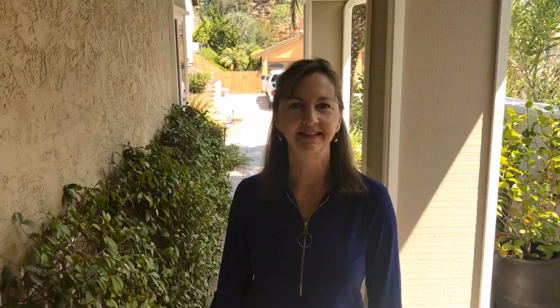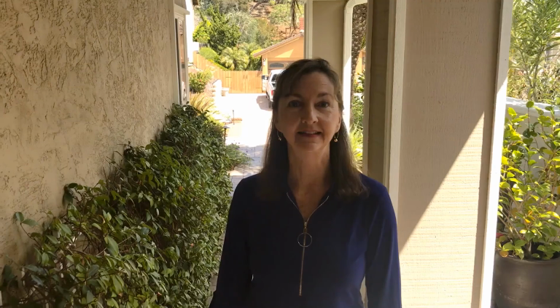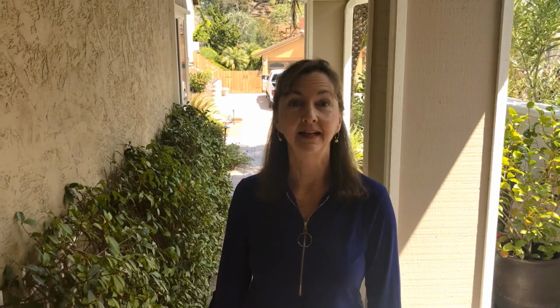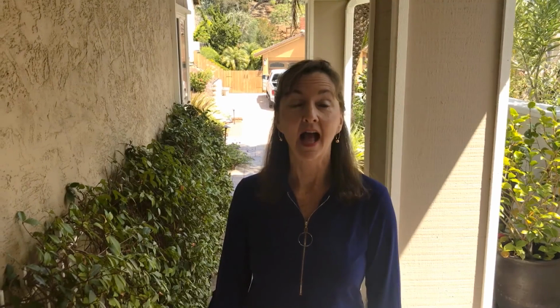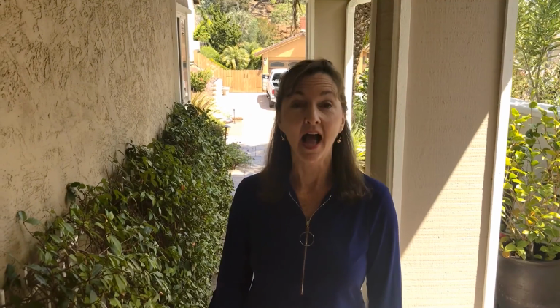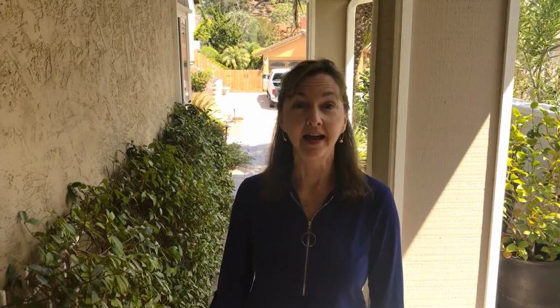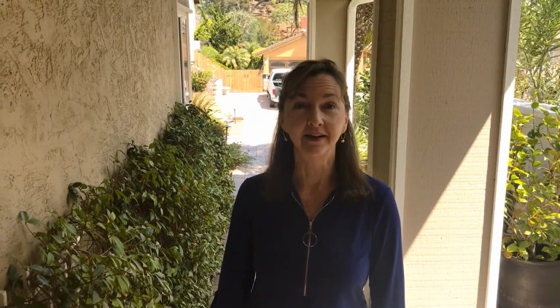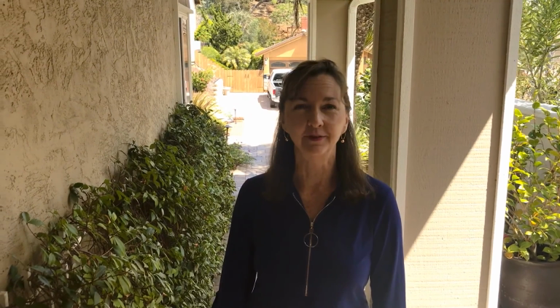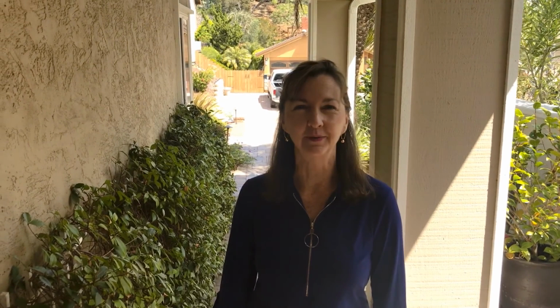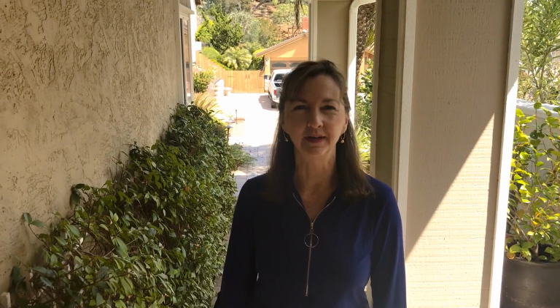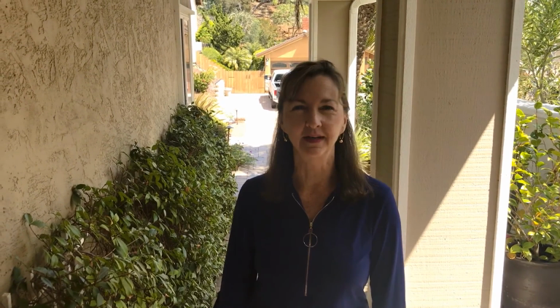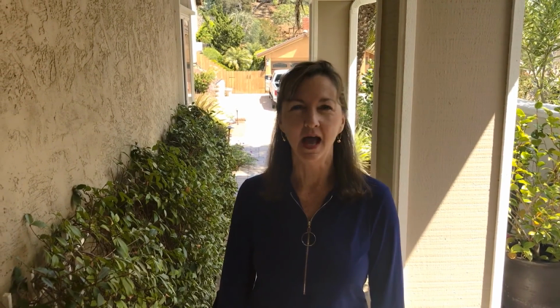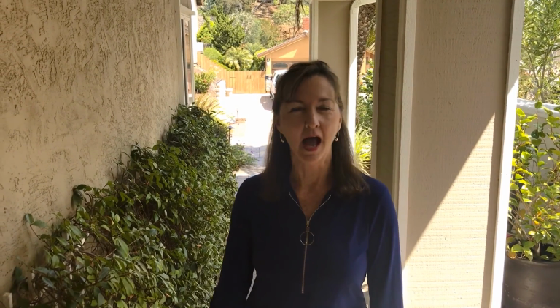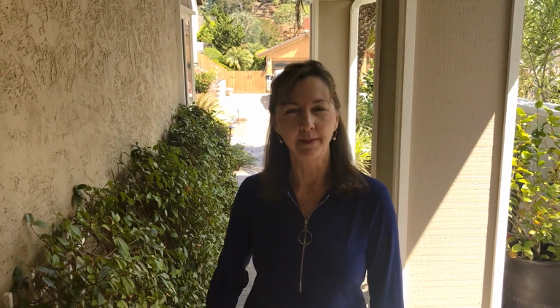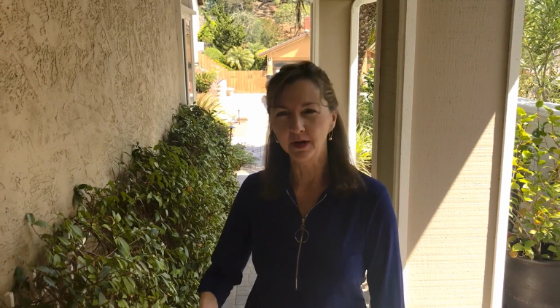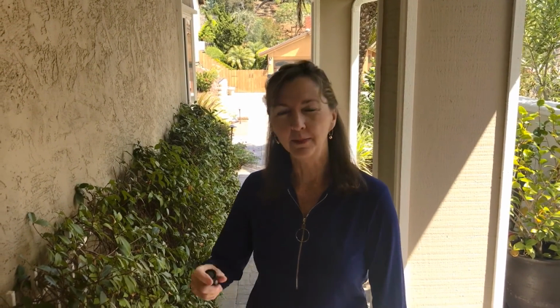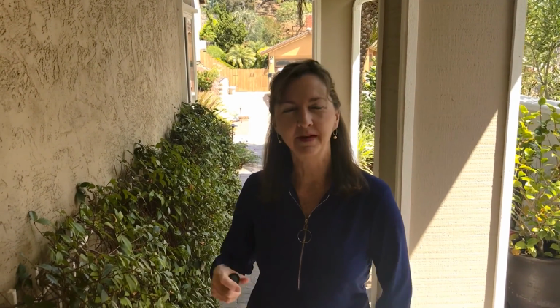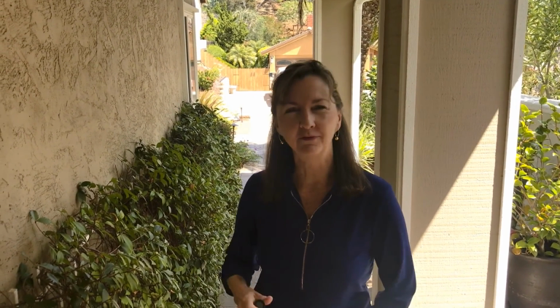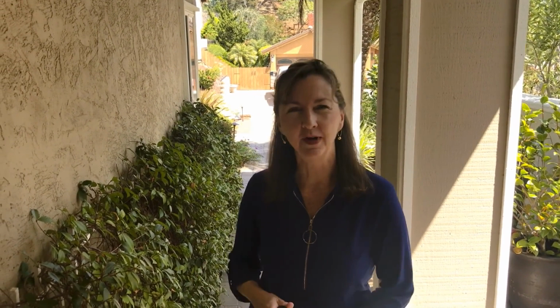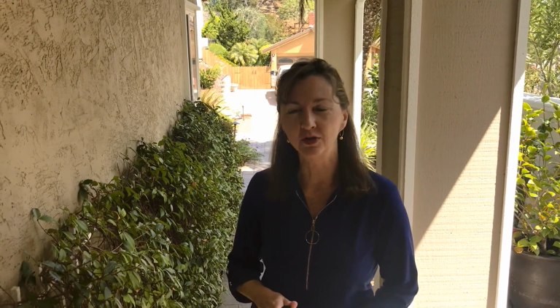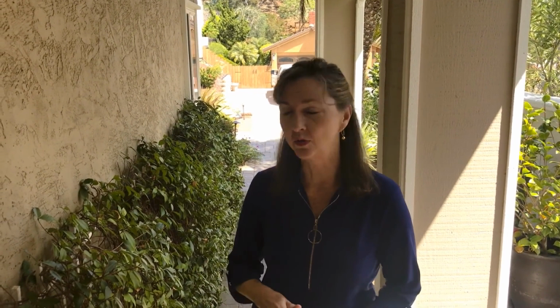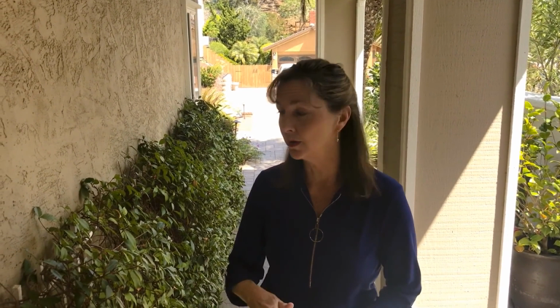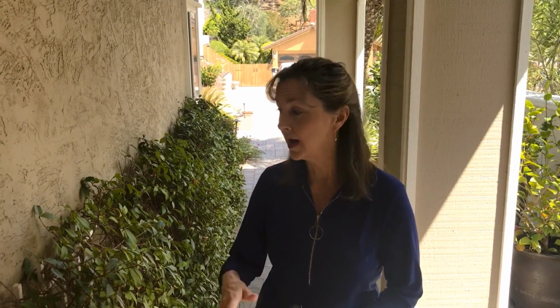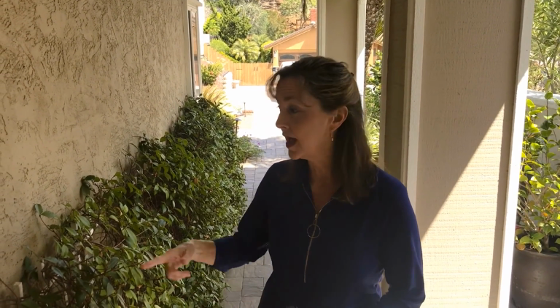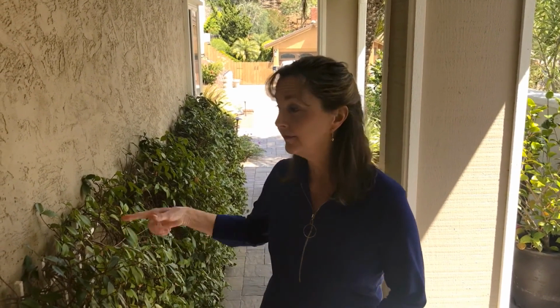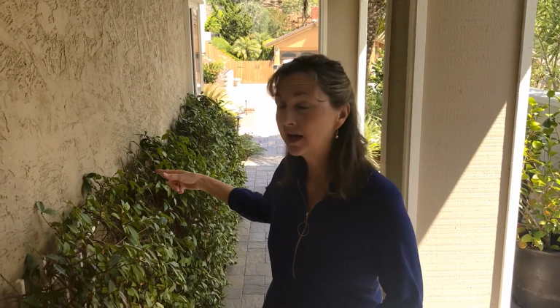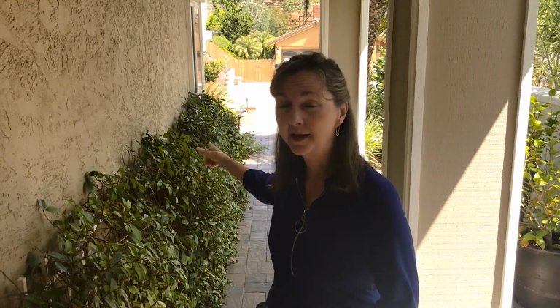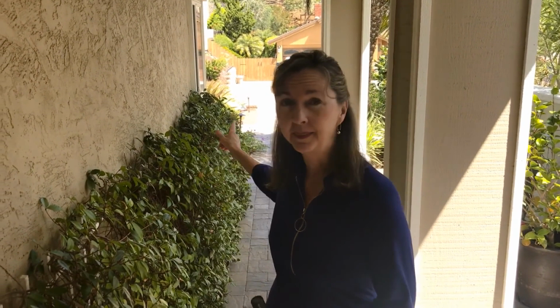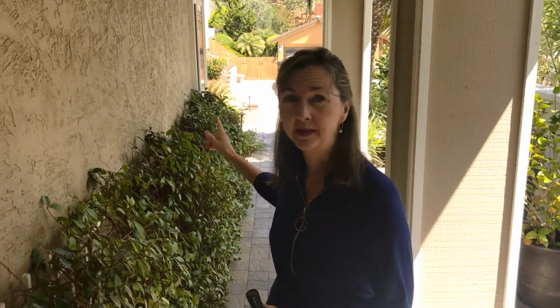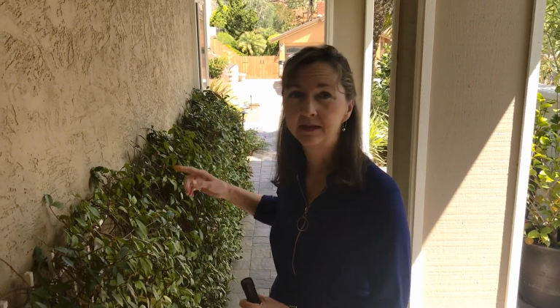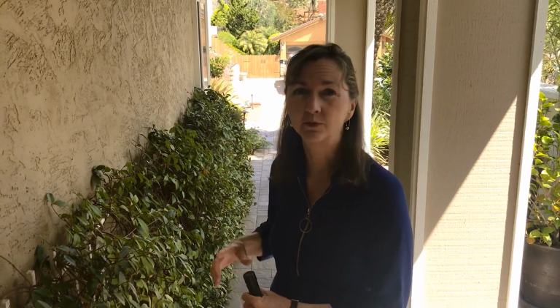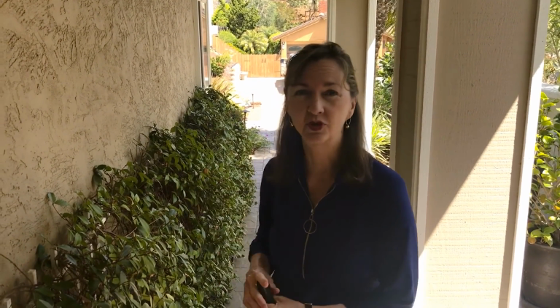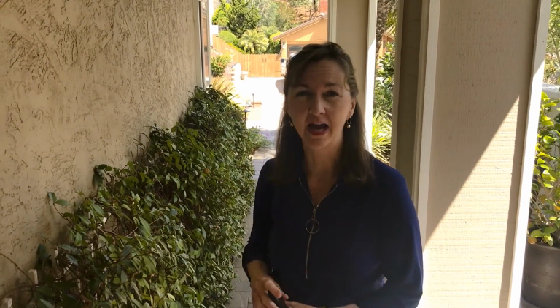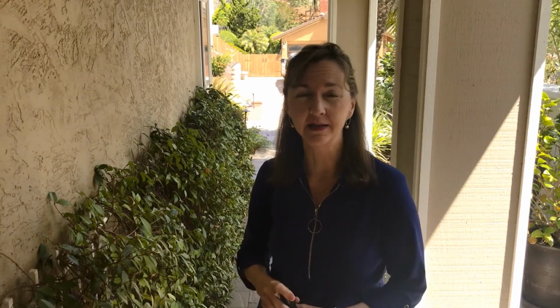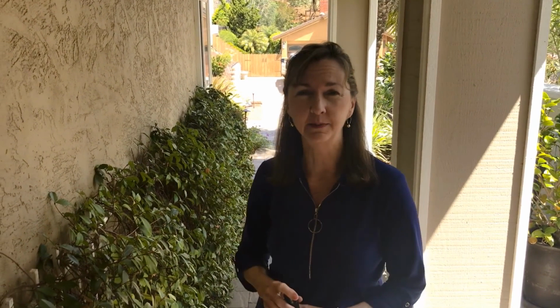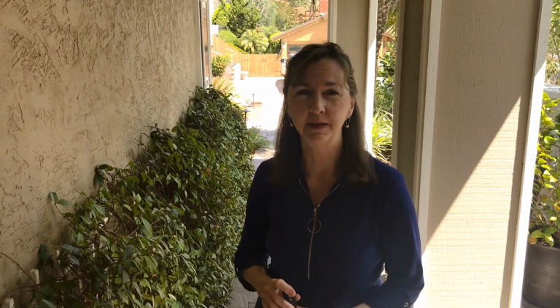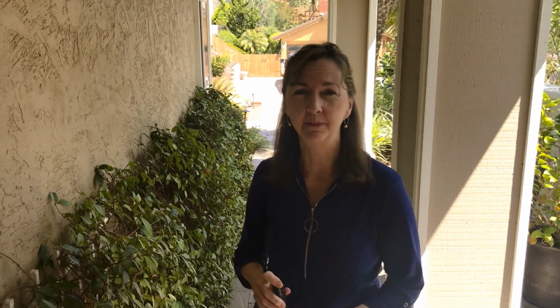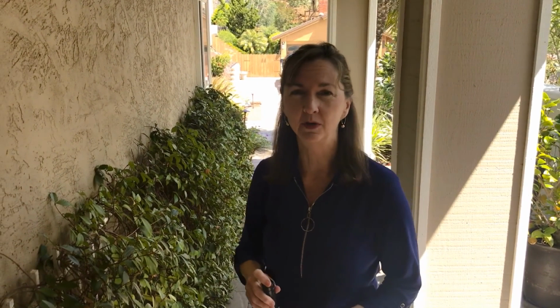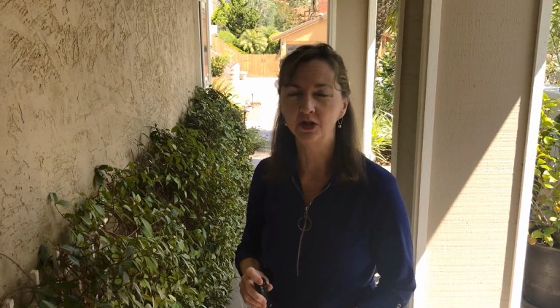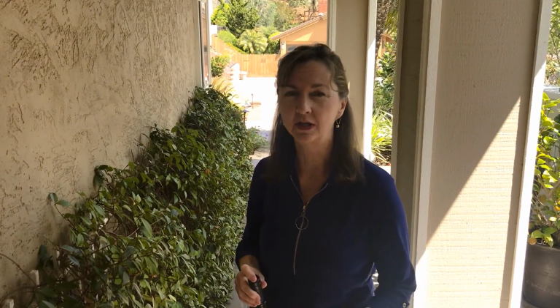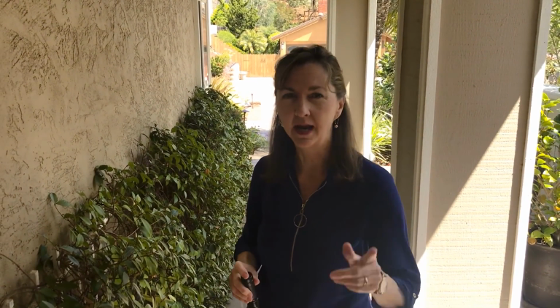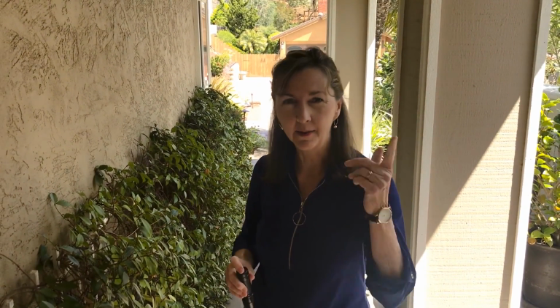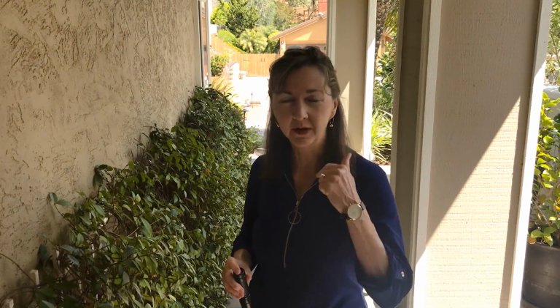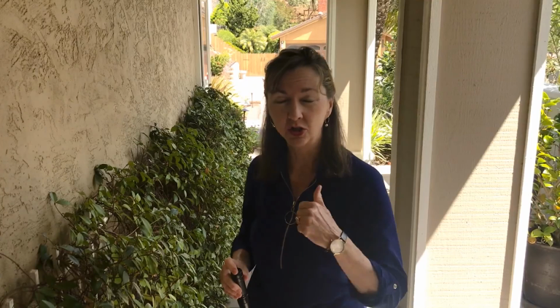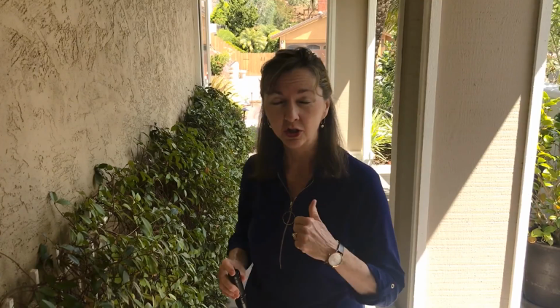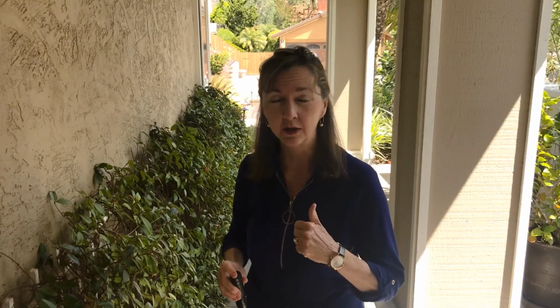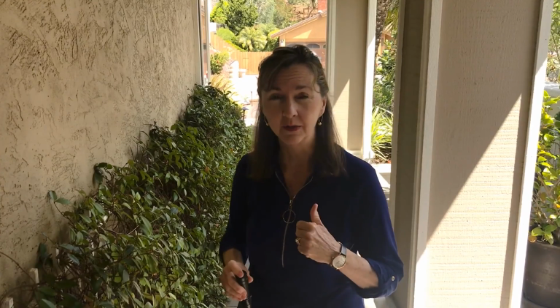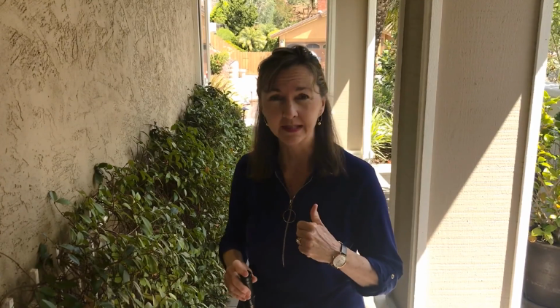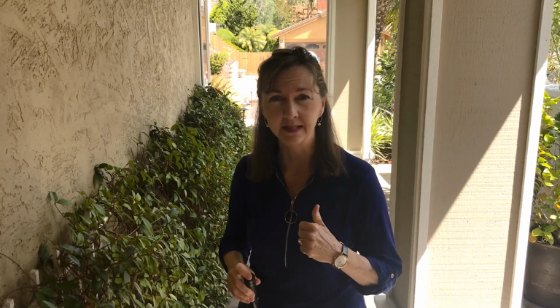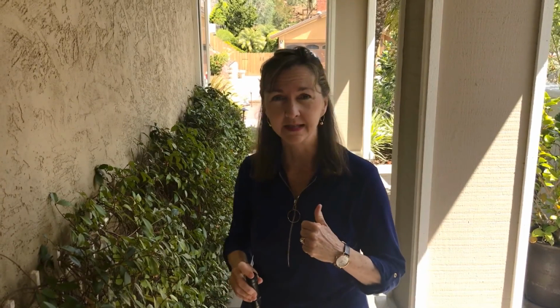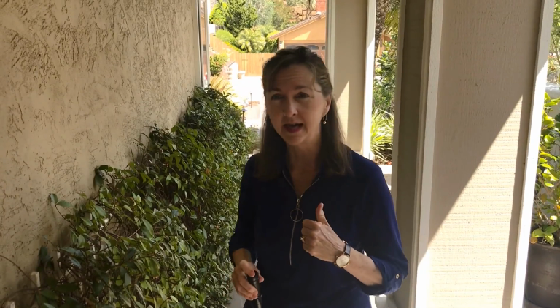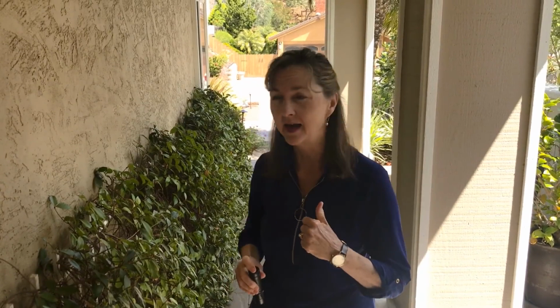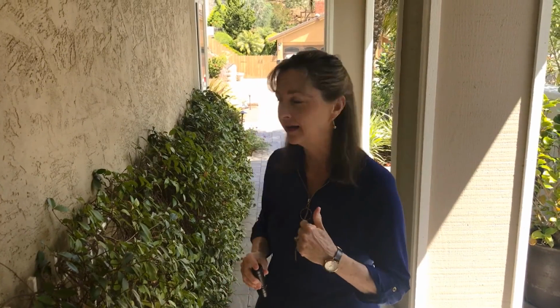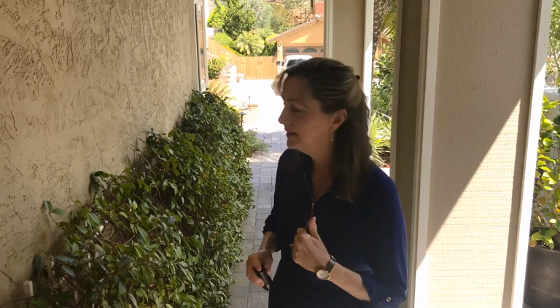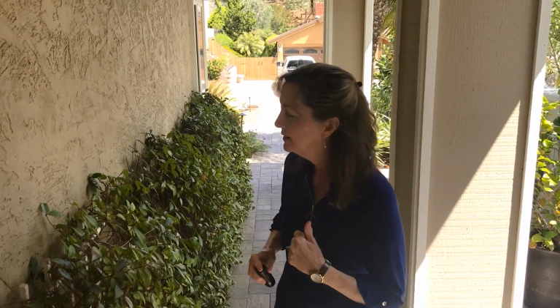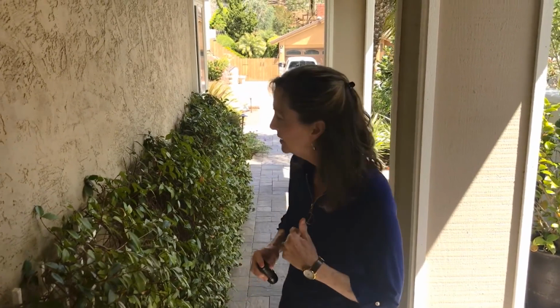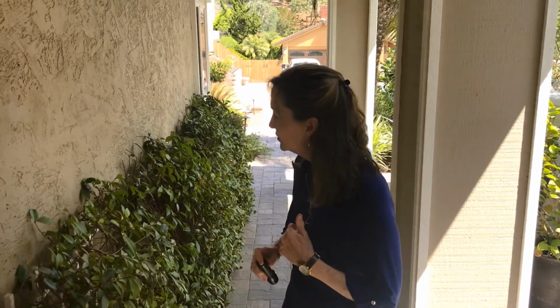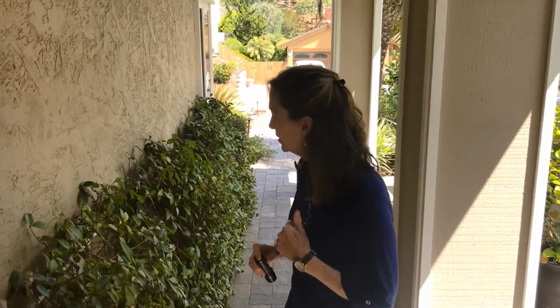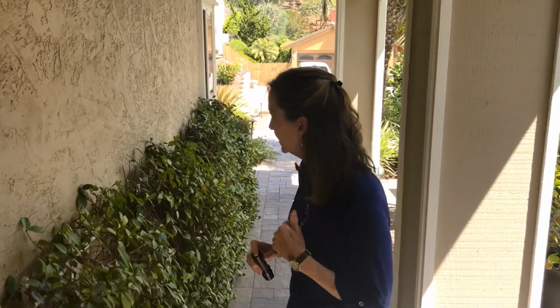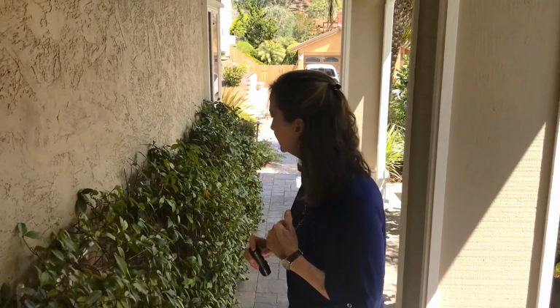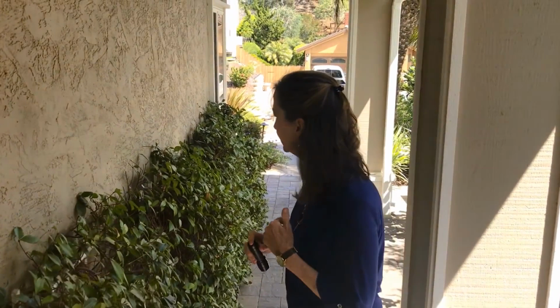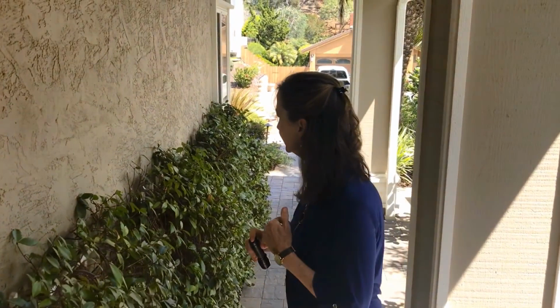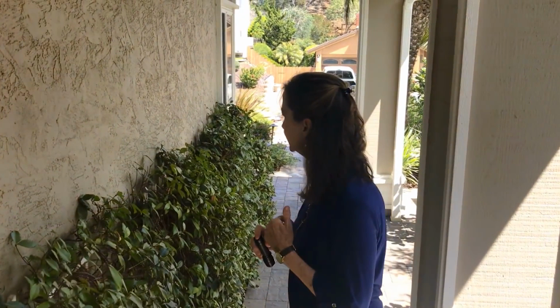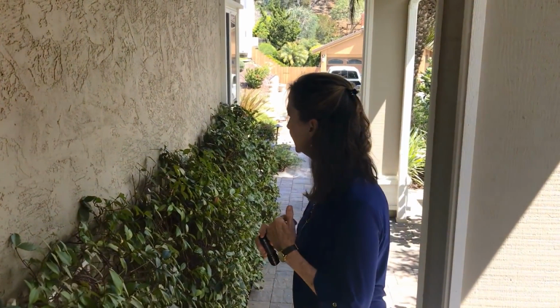Hi everyone! I'm here at my front door and I've got this jasmine bush and I want to show you what's inside. So let's go and see.